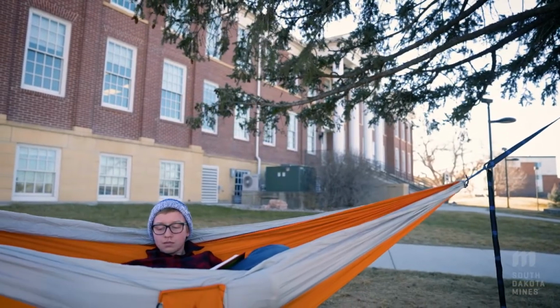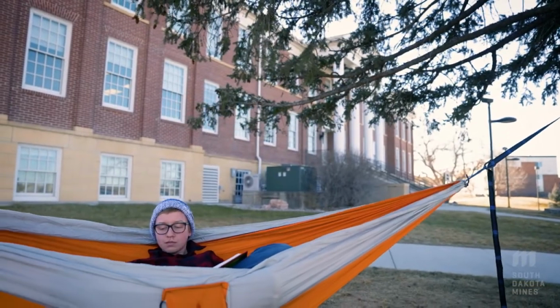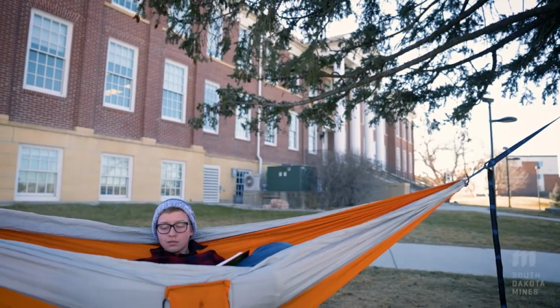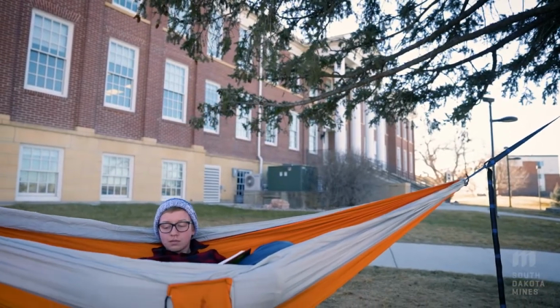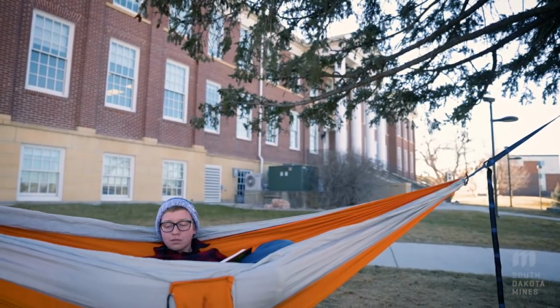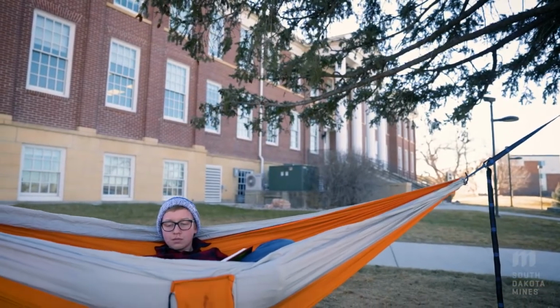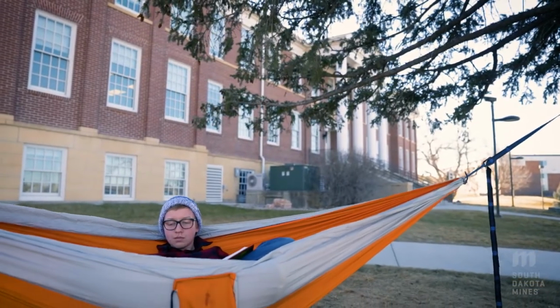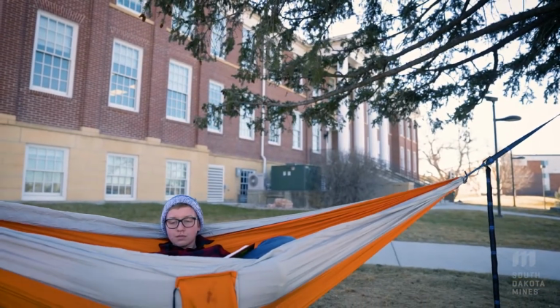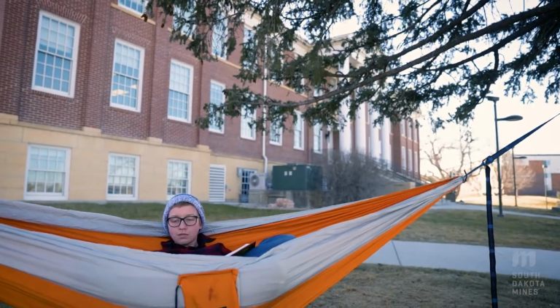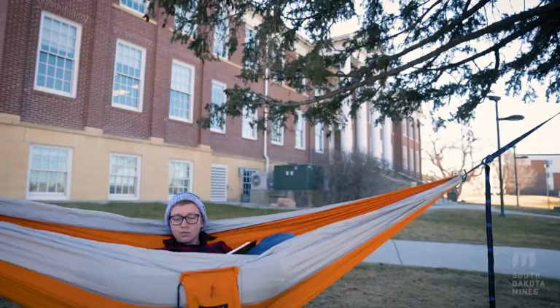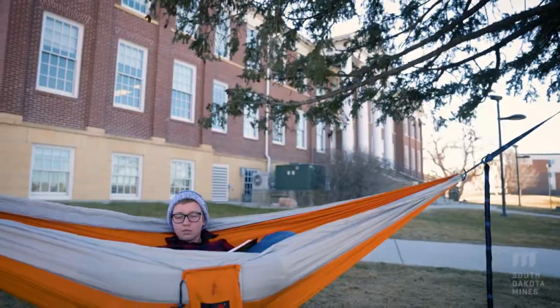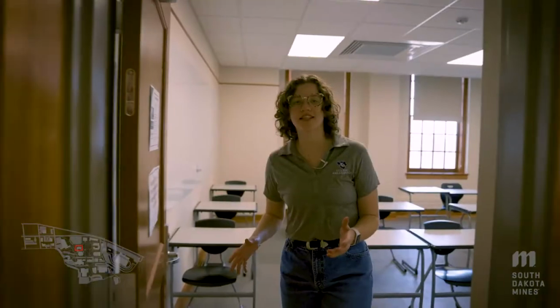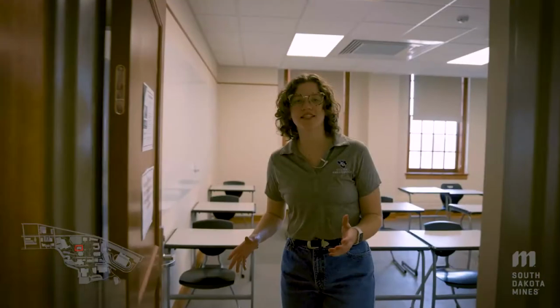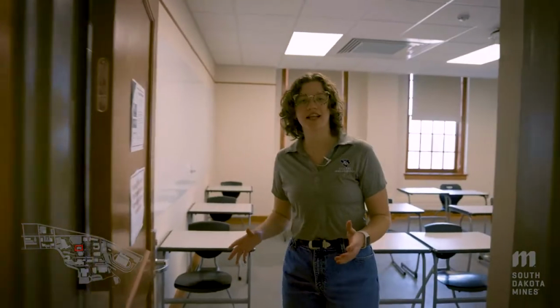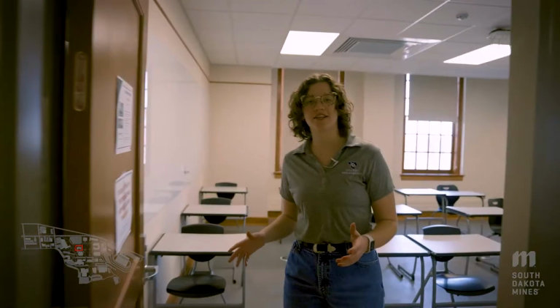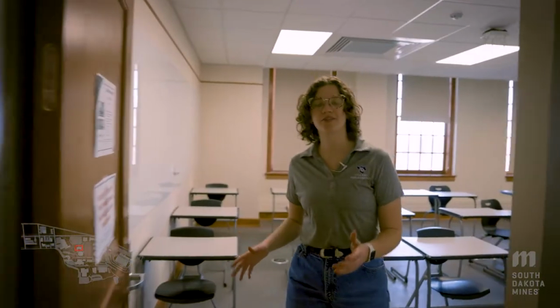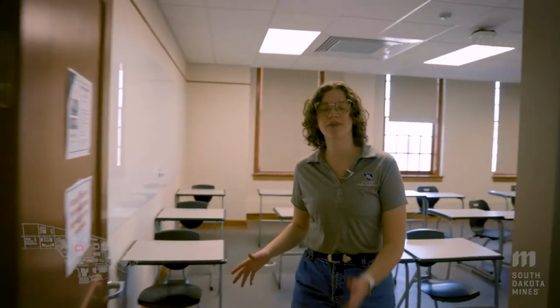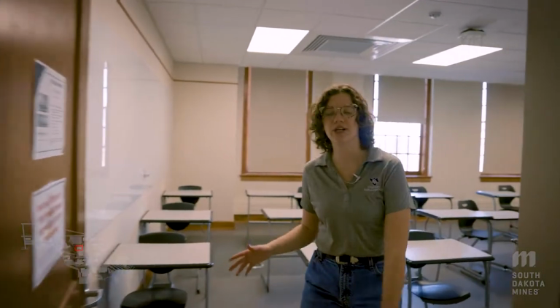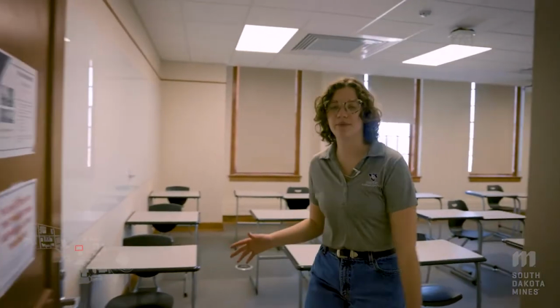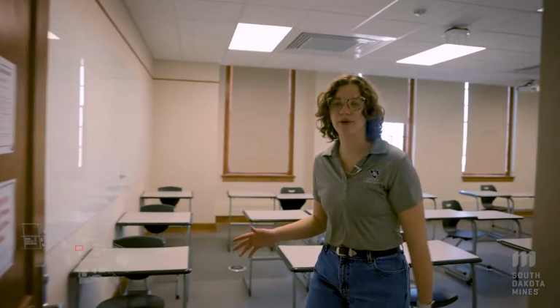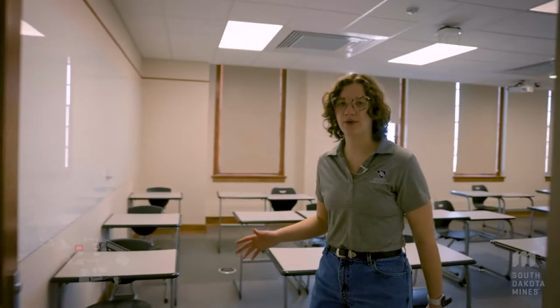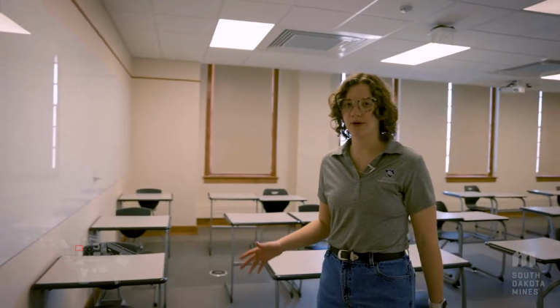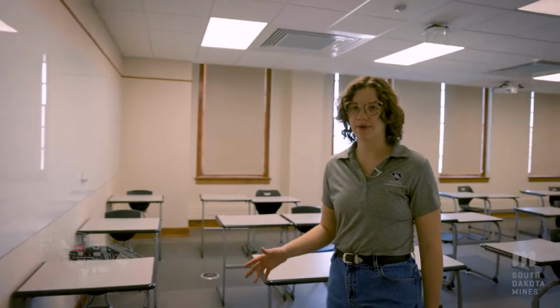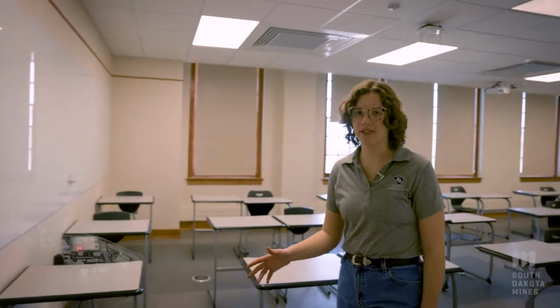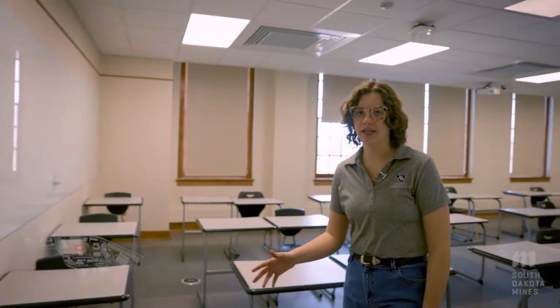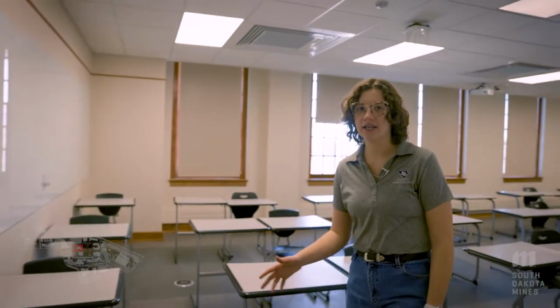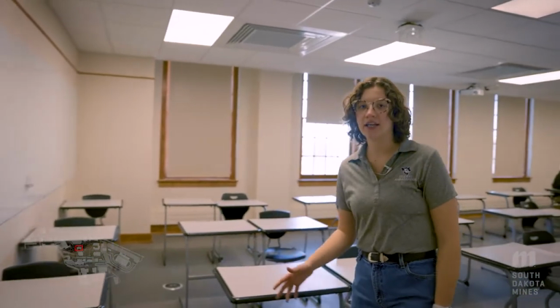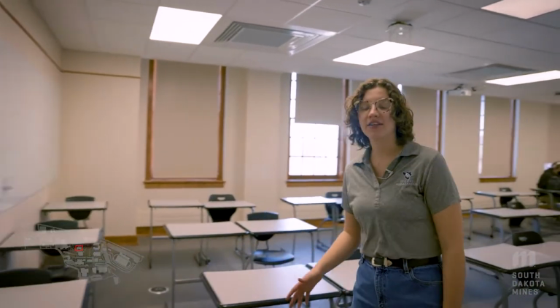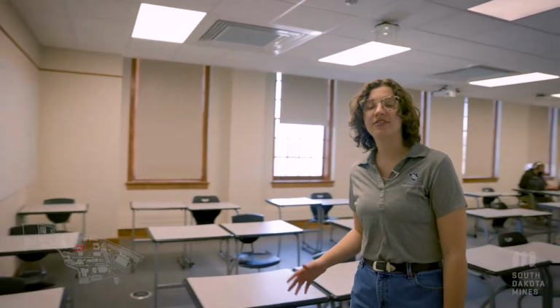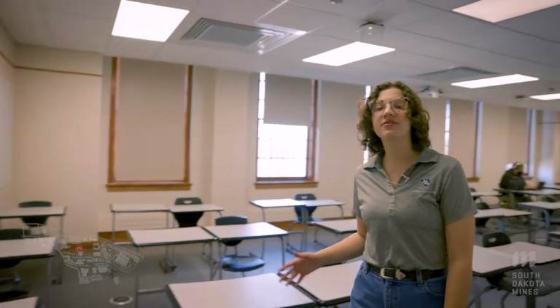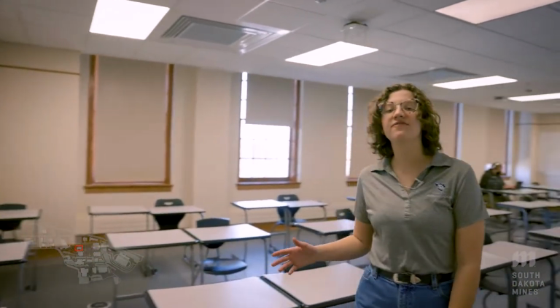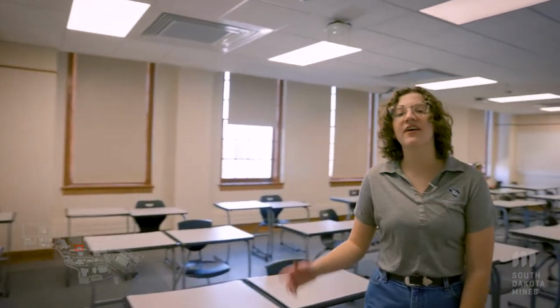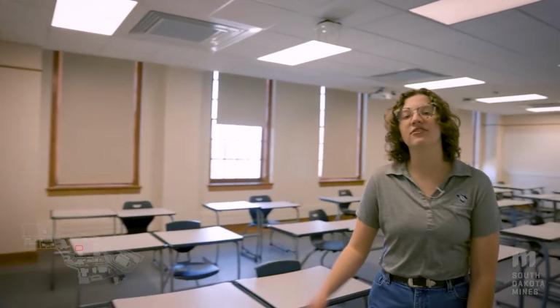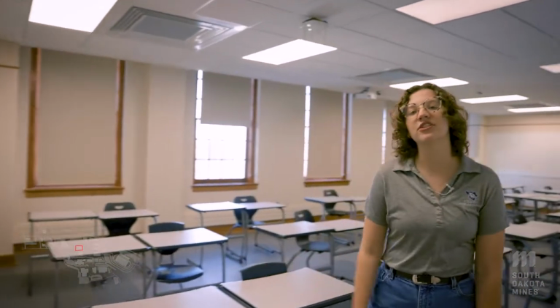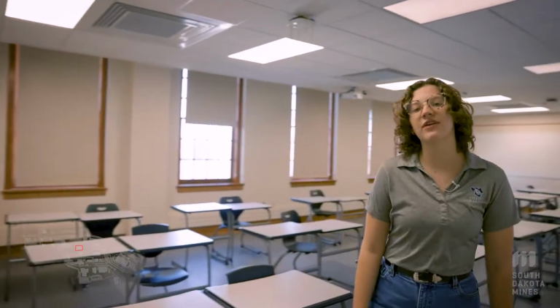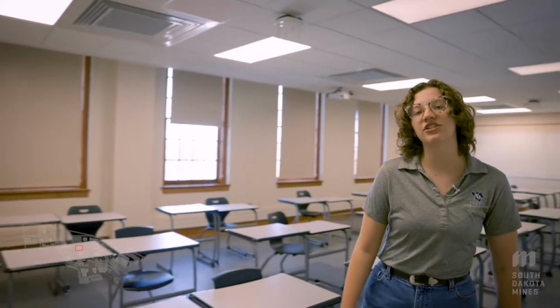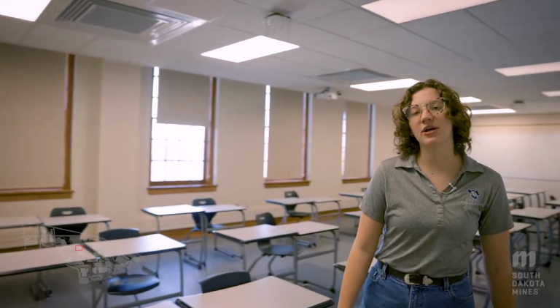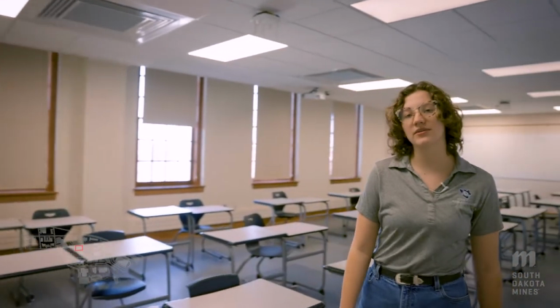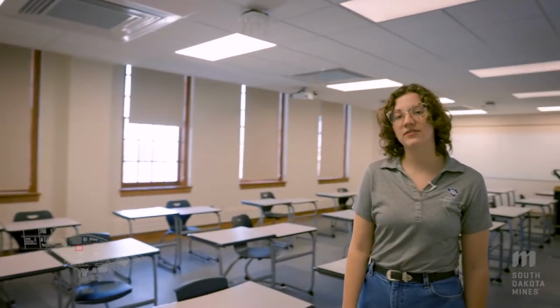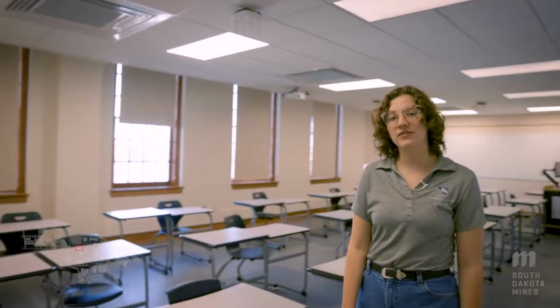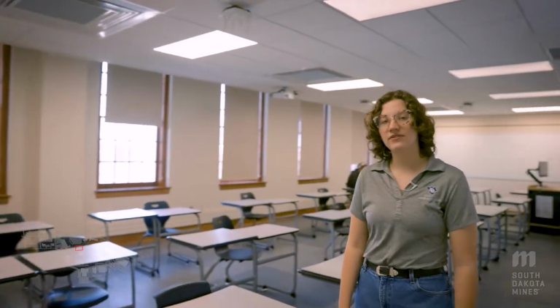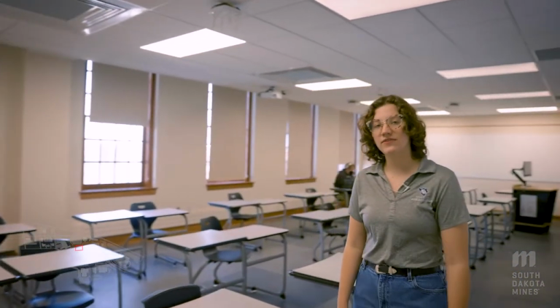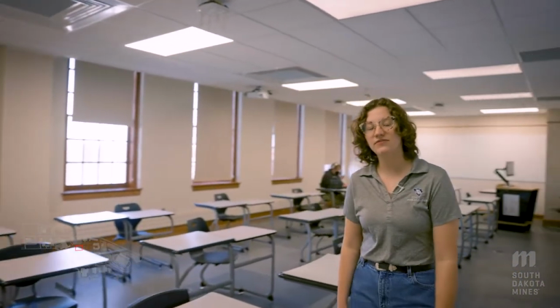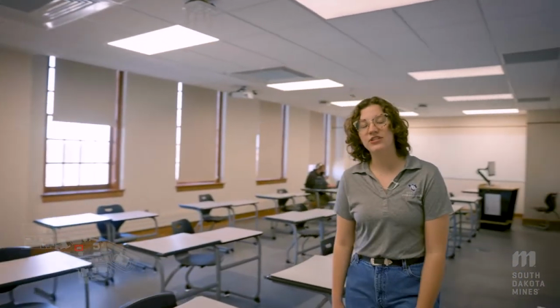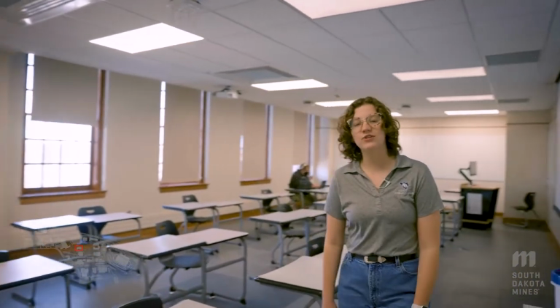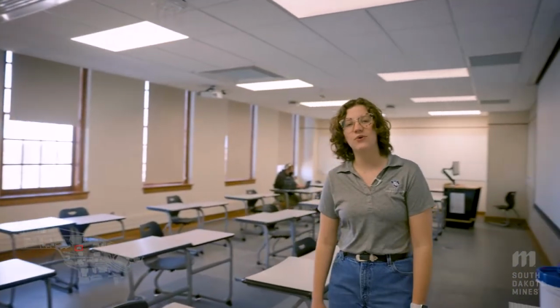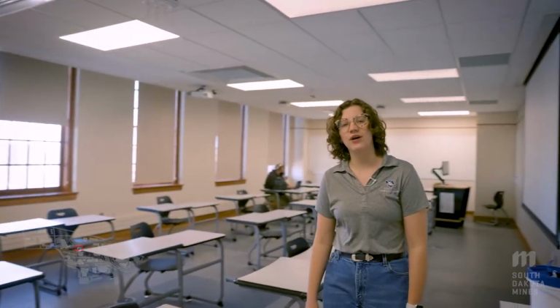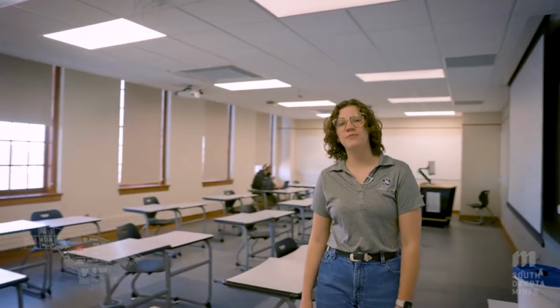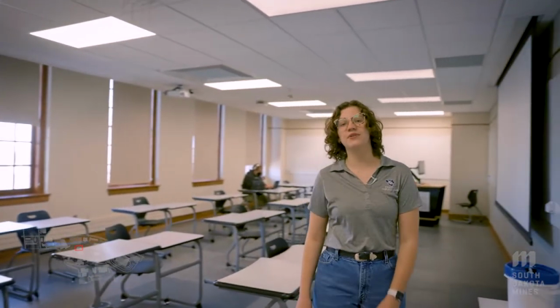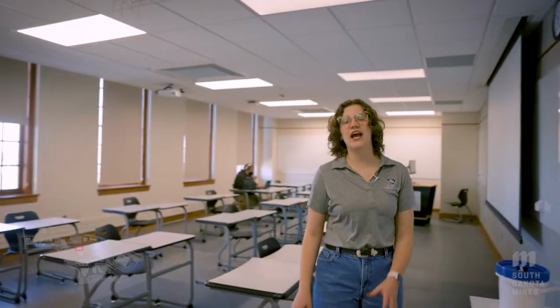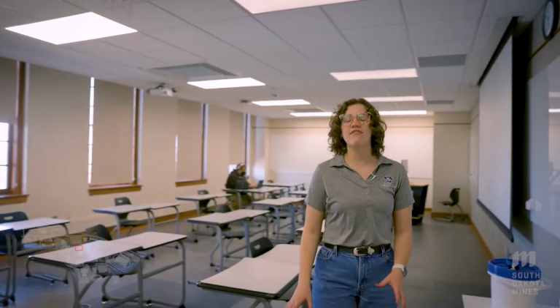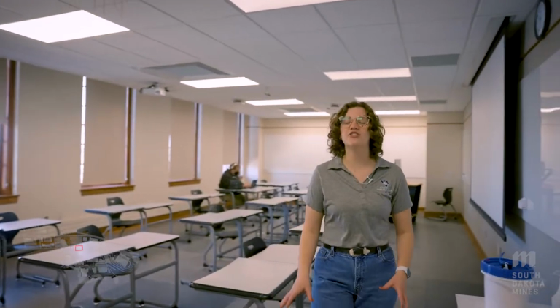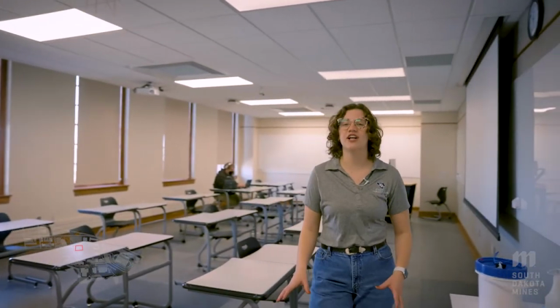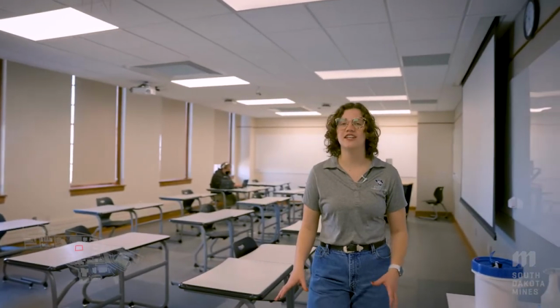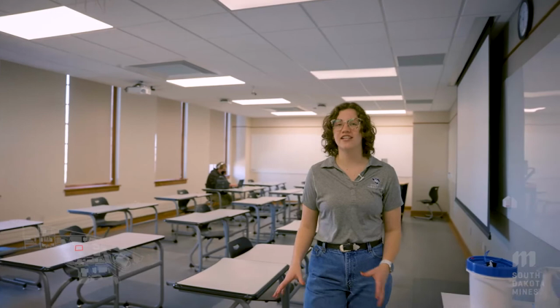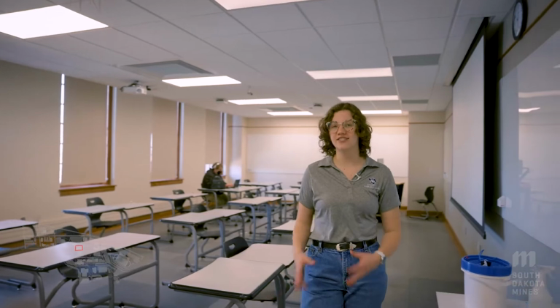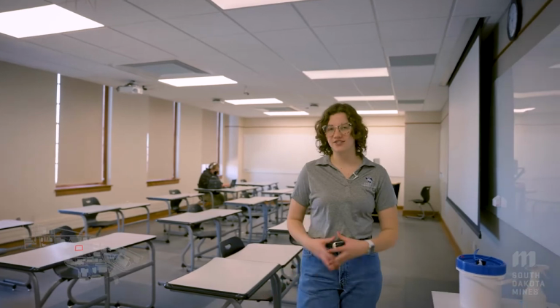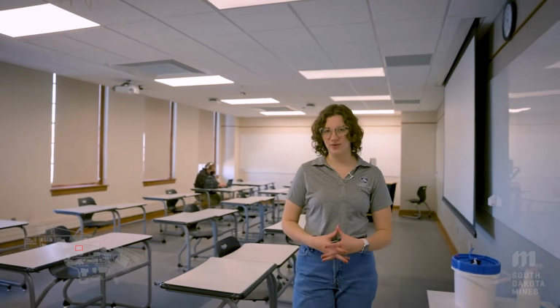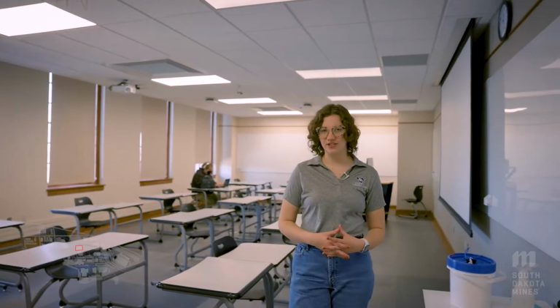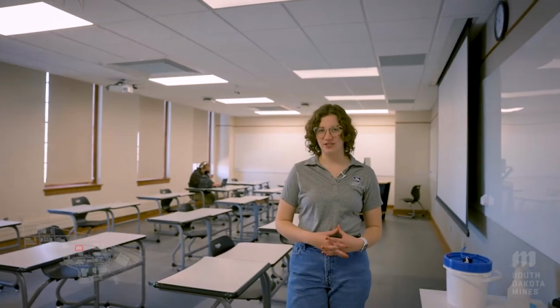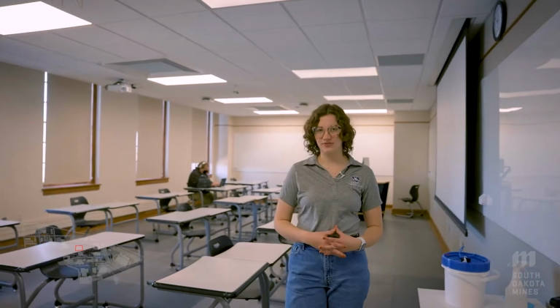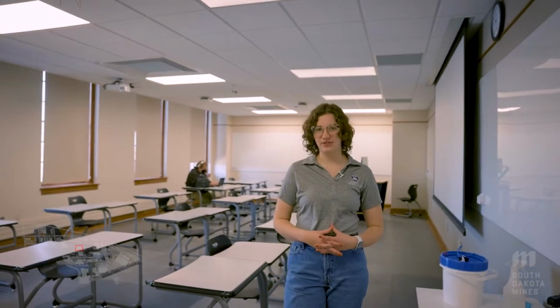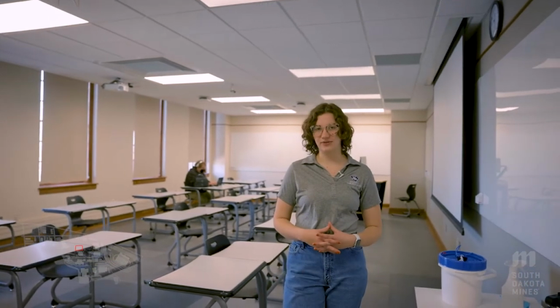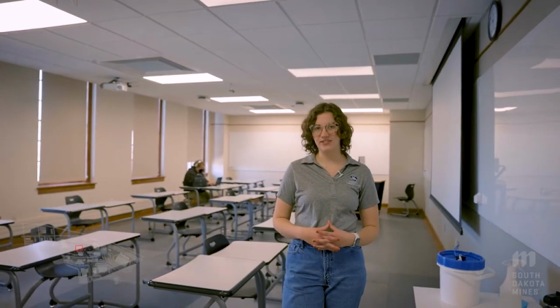This is a pretty typical sized classroom here in the McLaurie building. The student to faculty ratio is 15 to 1, but the average class size is 22 students.